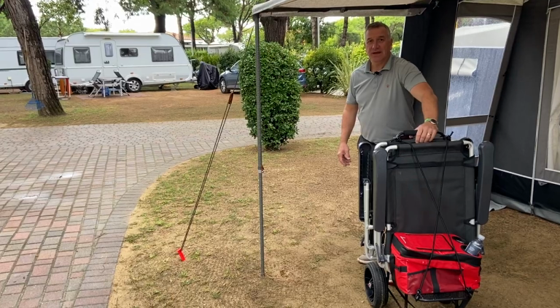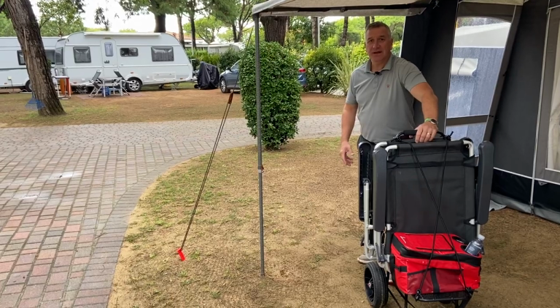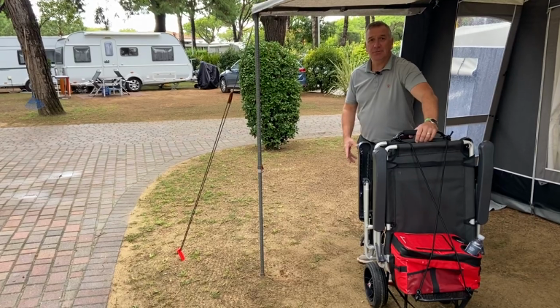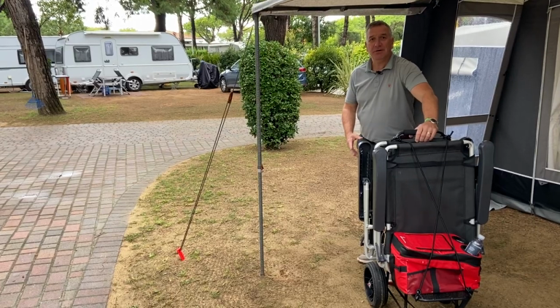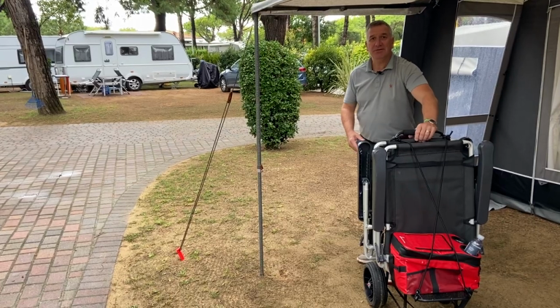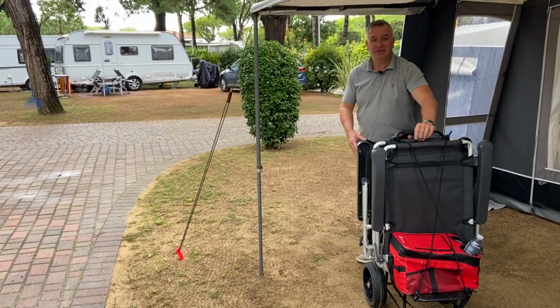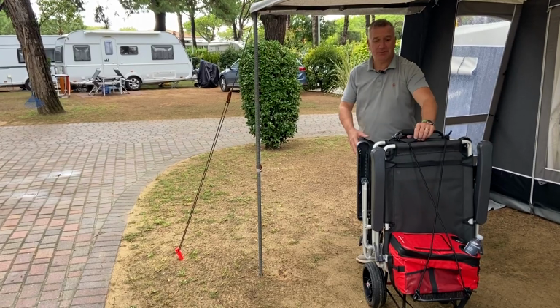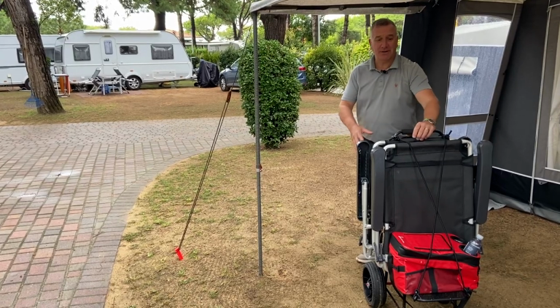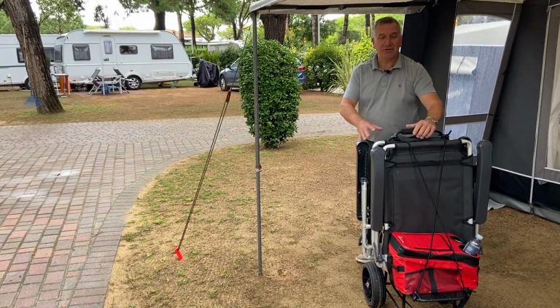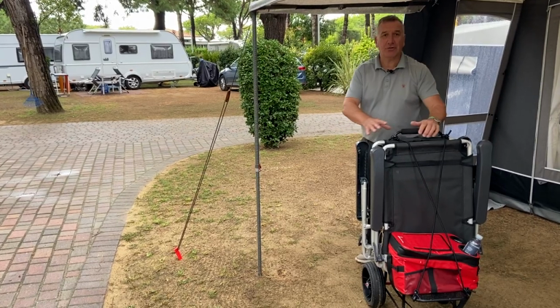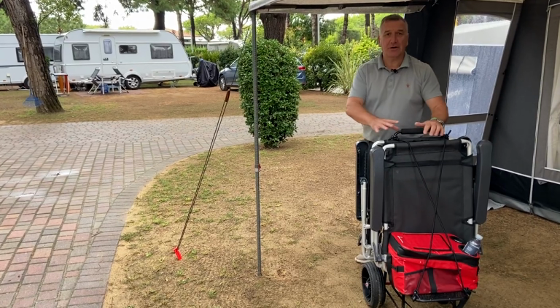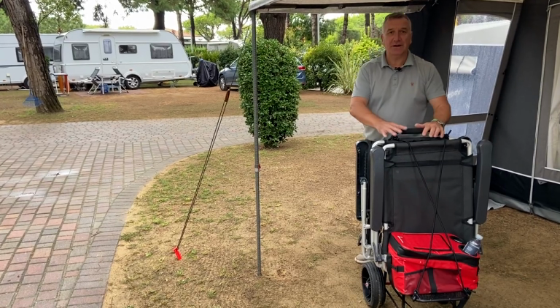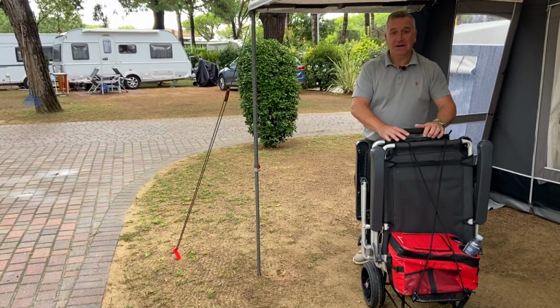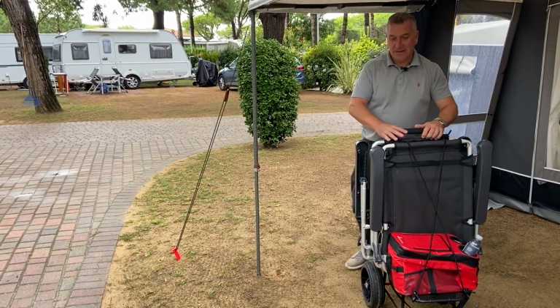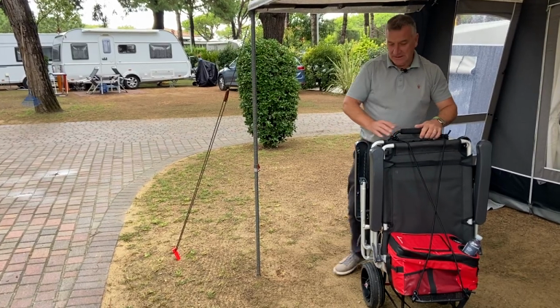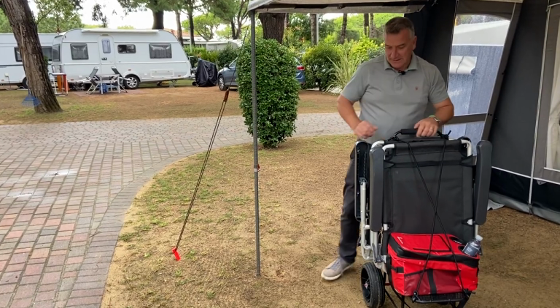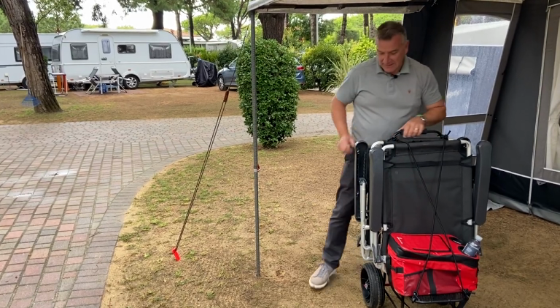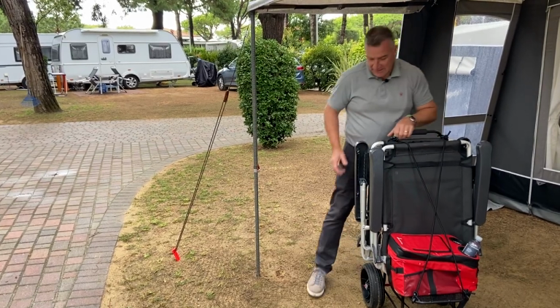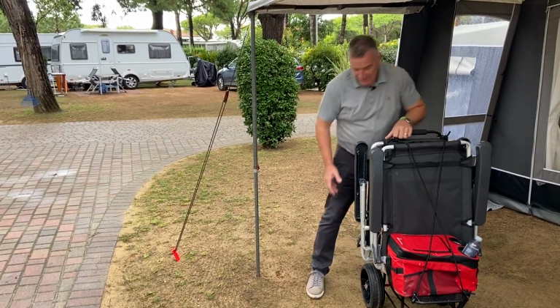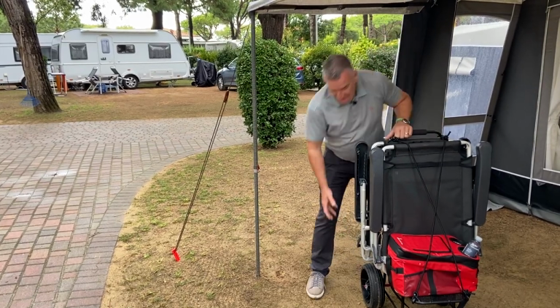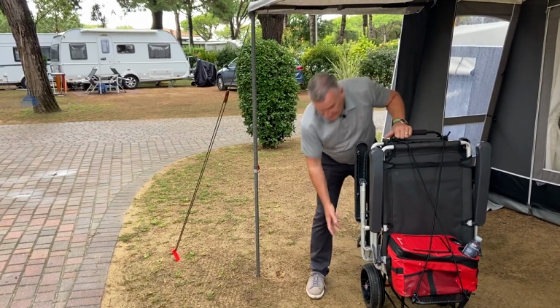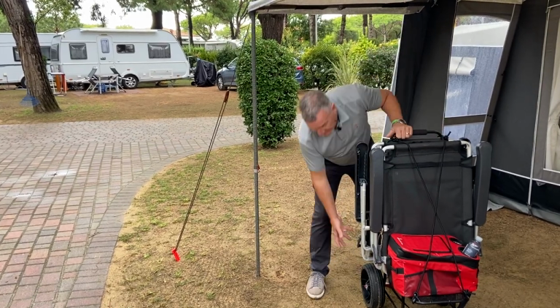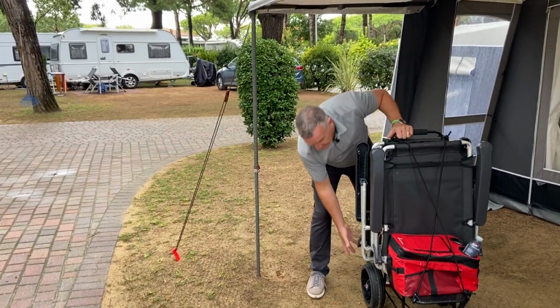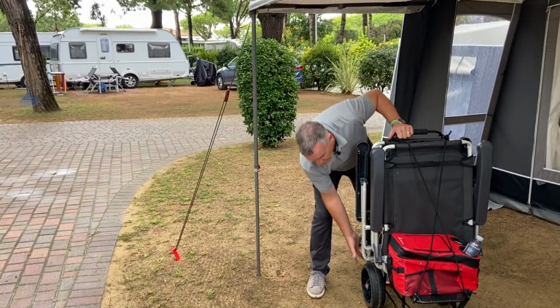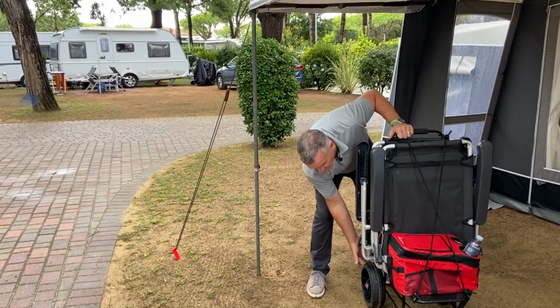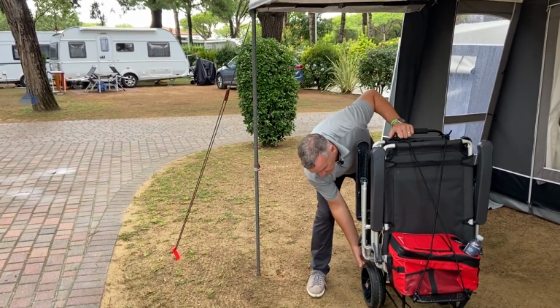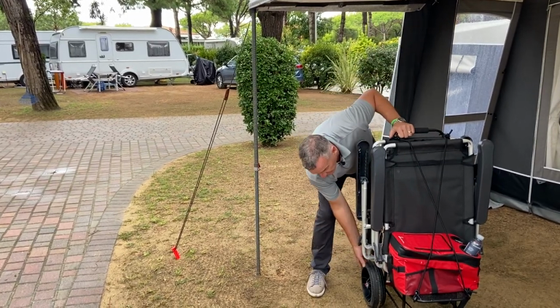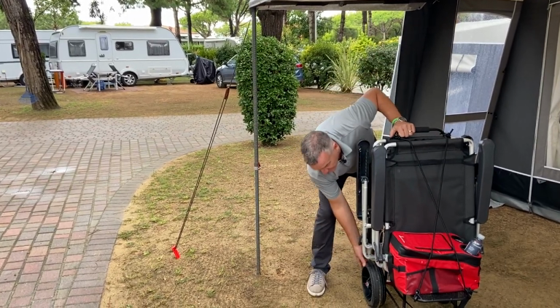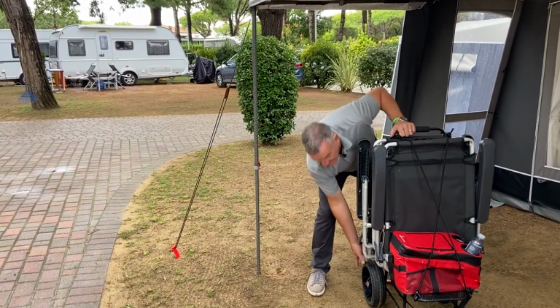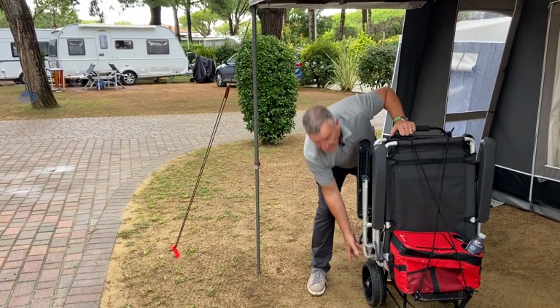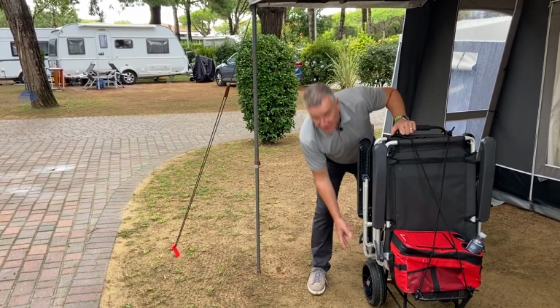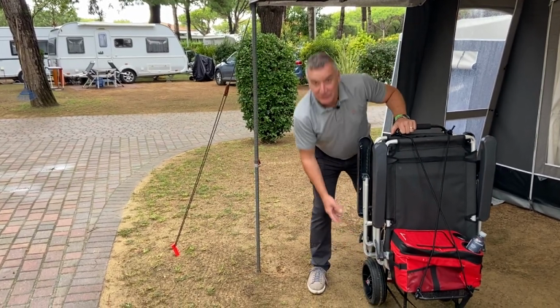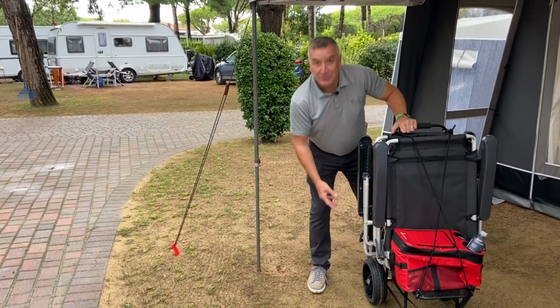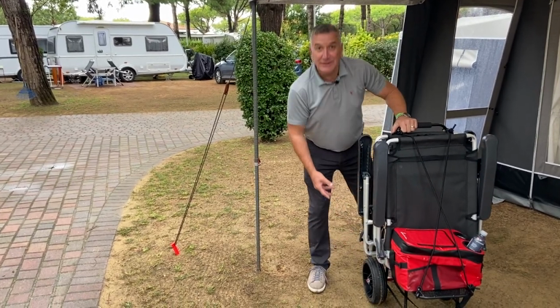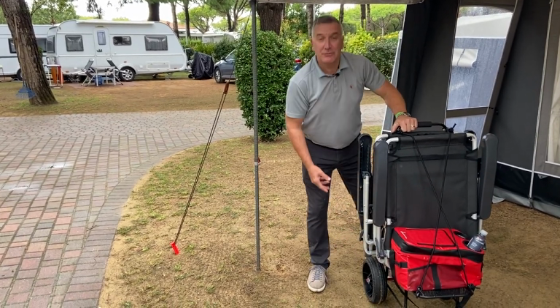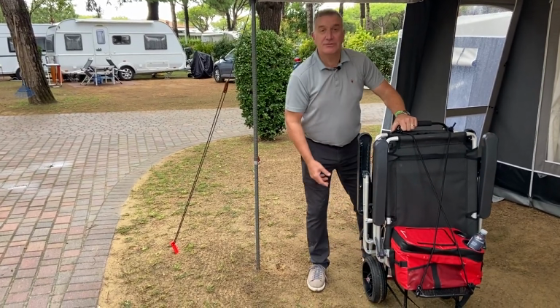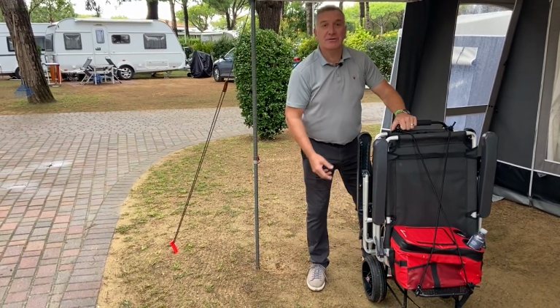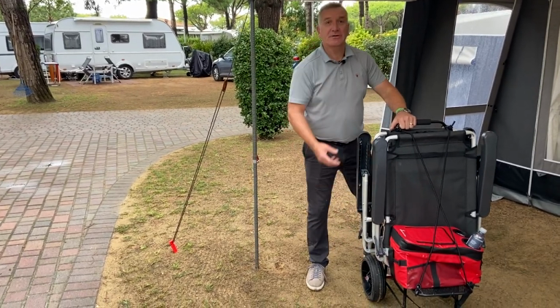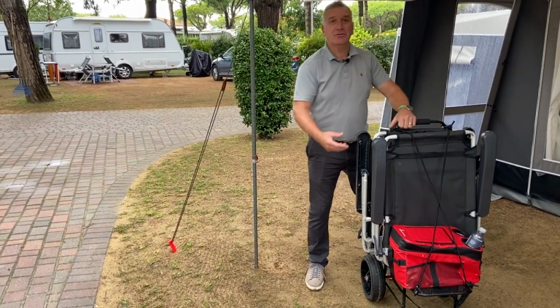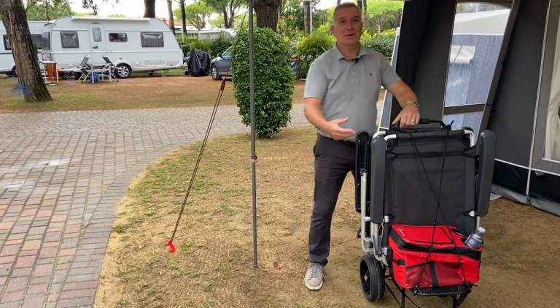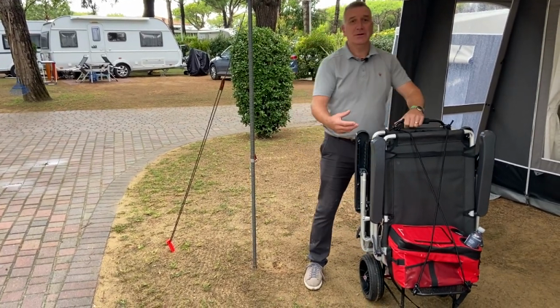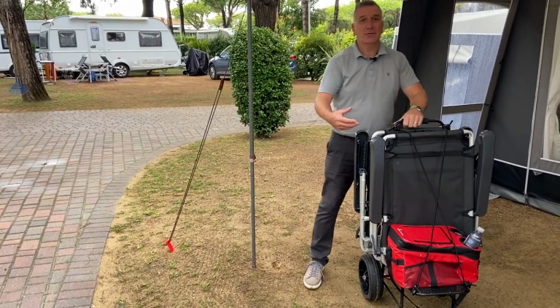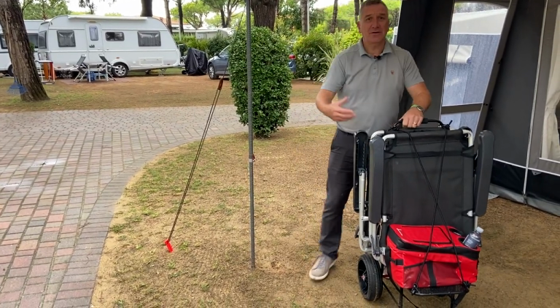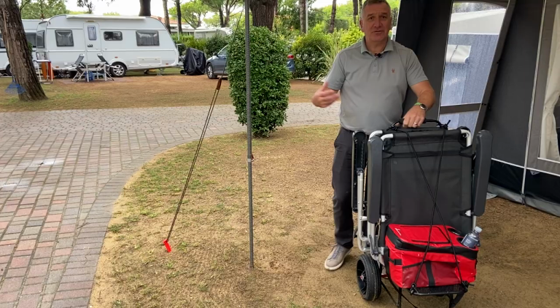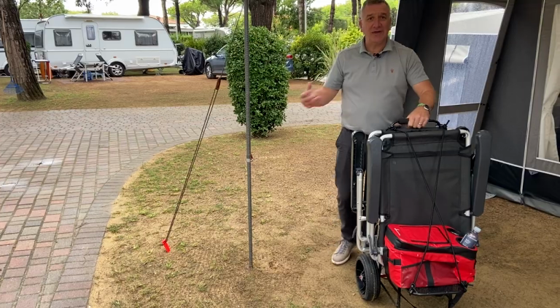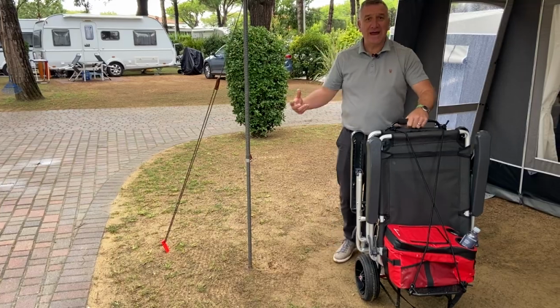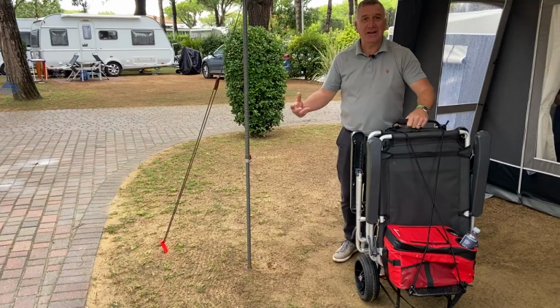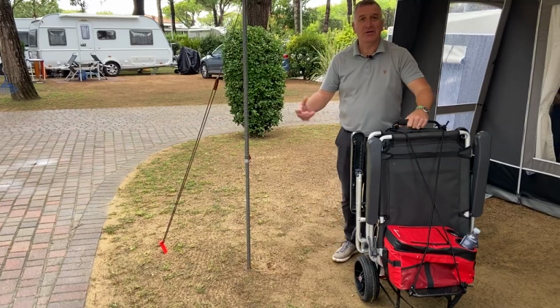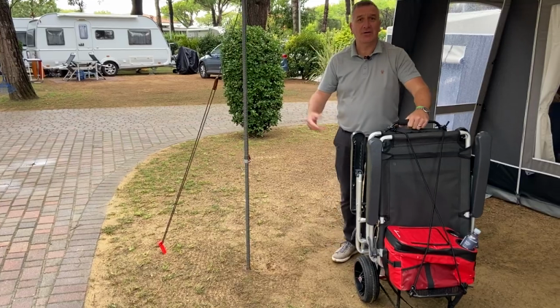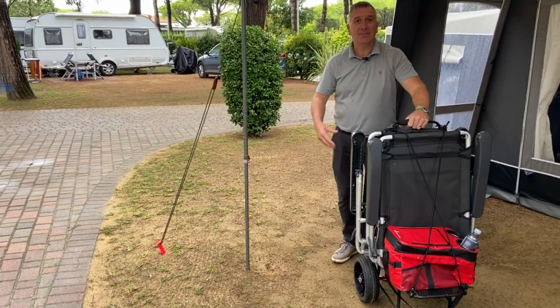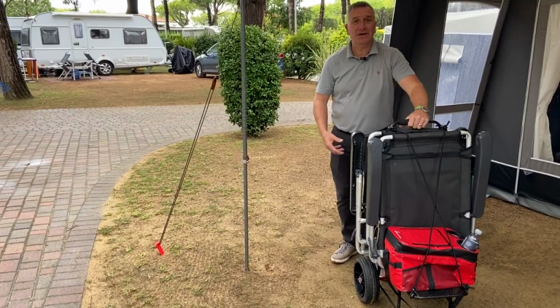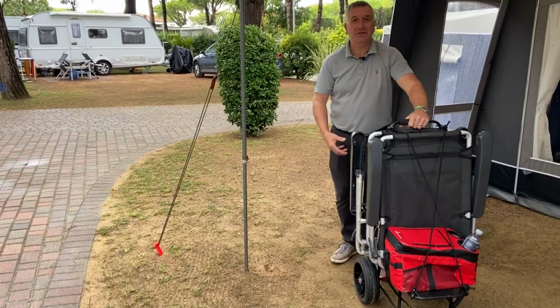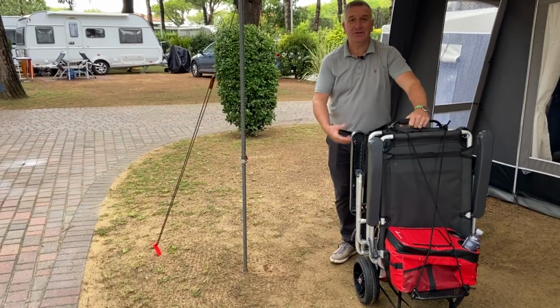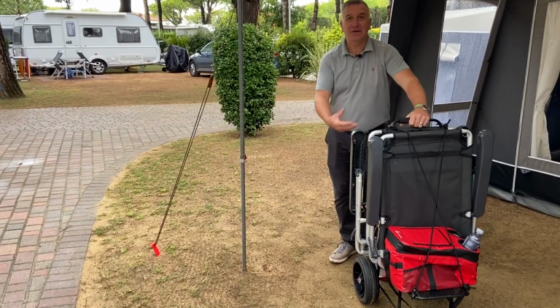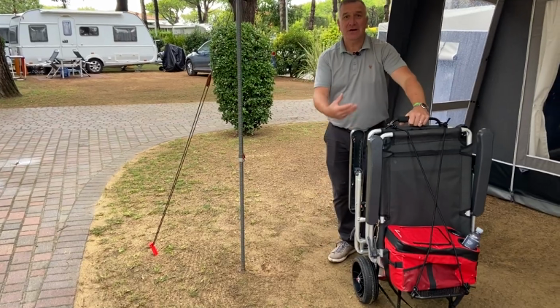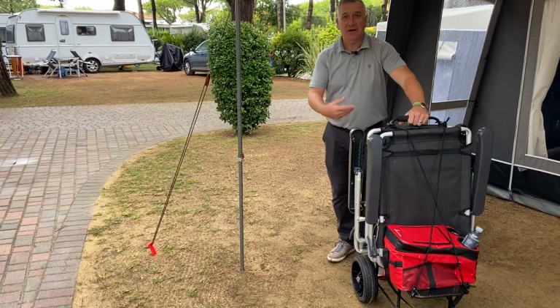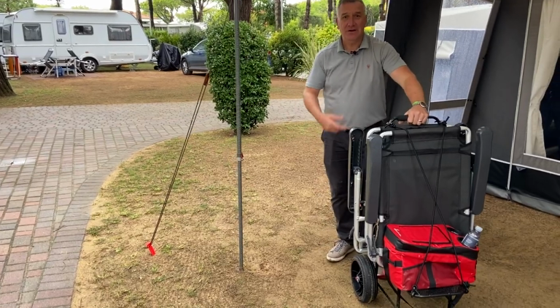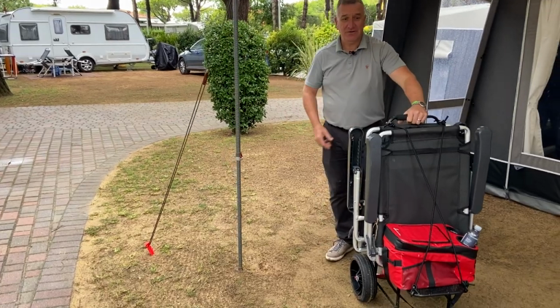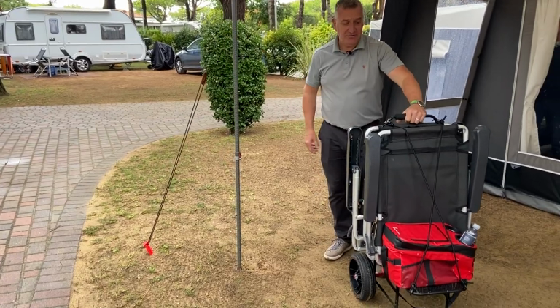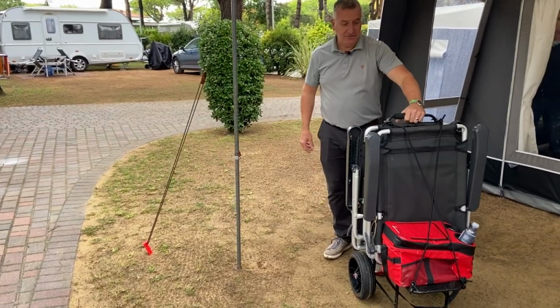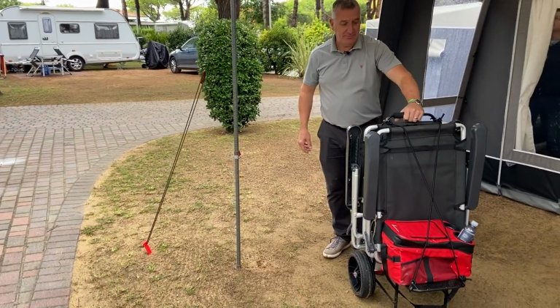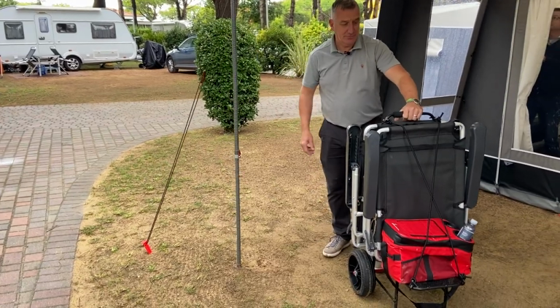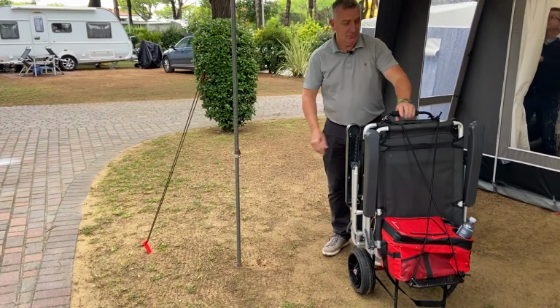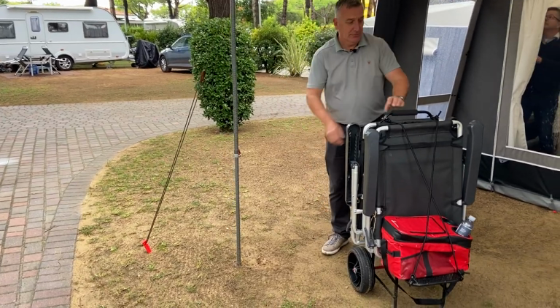Here we have the Isabella trolley. Two nice big large wheels so when you're on the sand on the beach it's easy to pull.